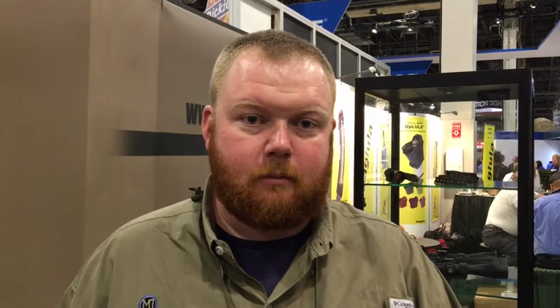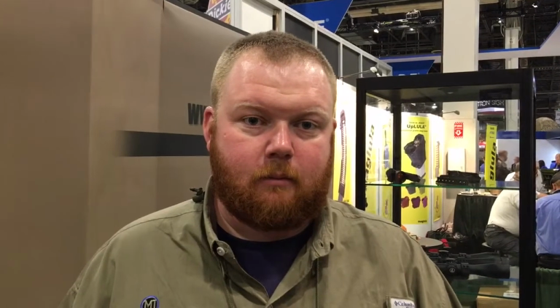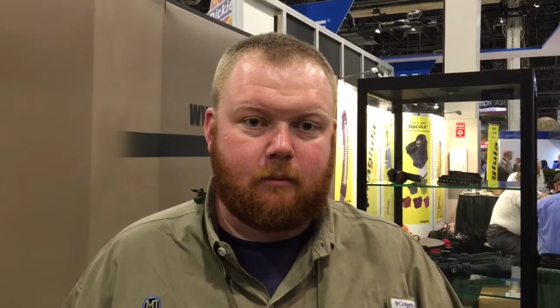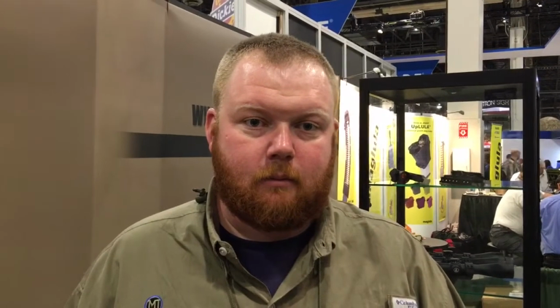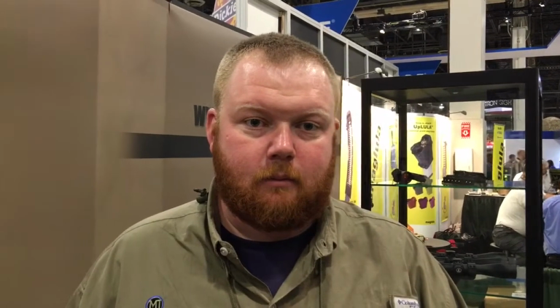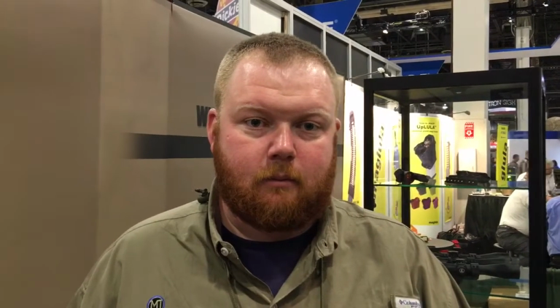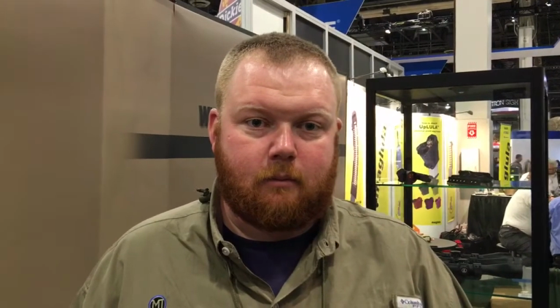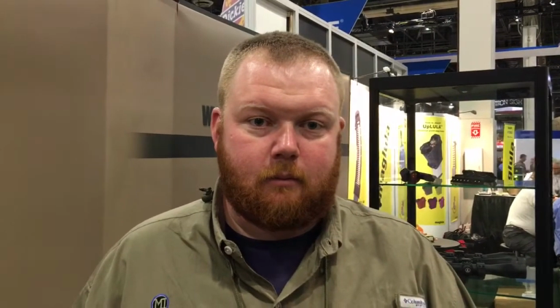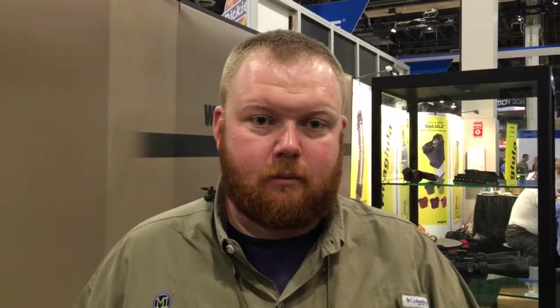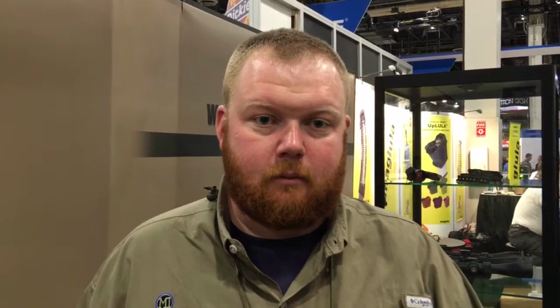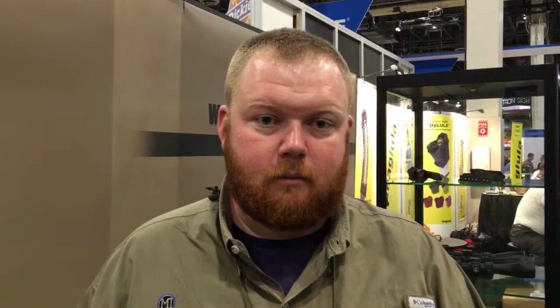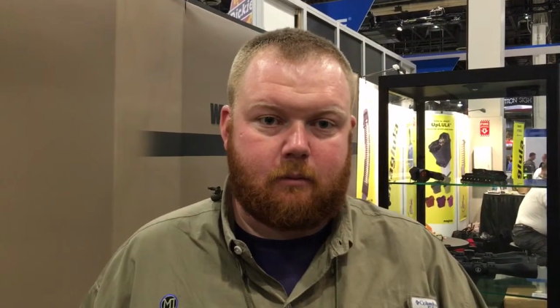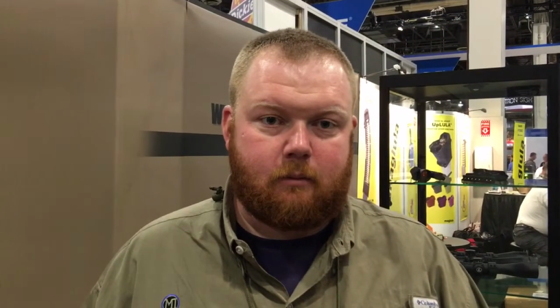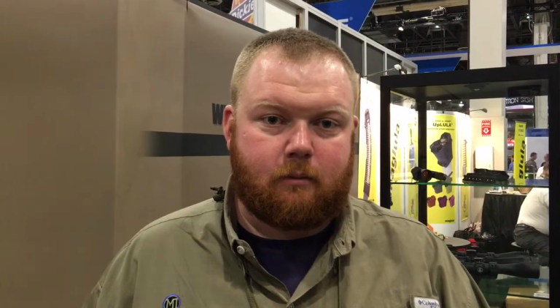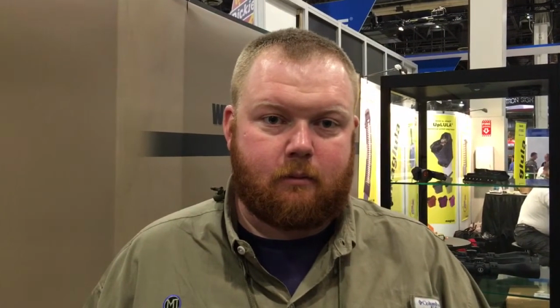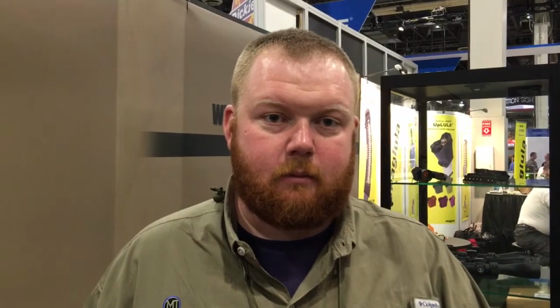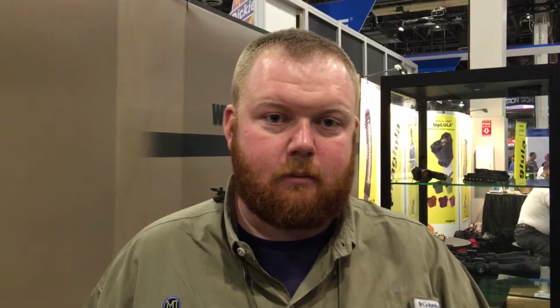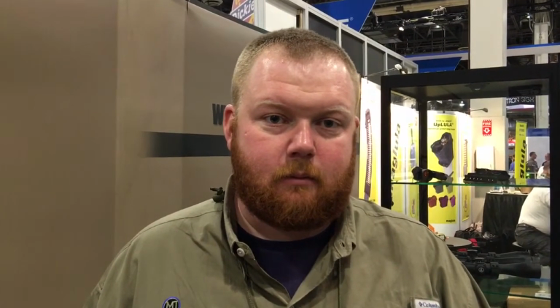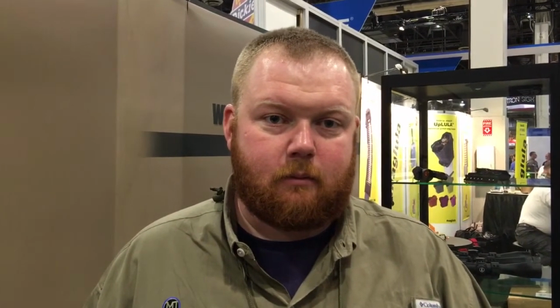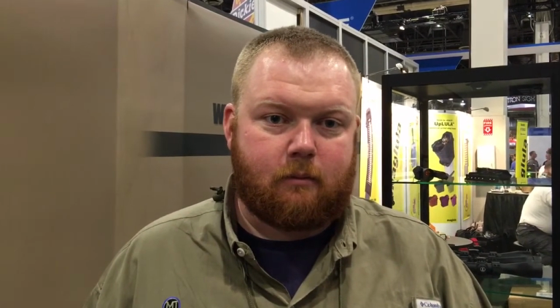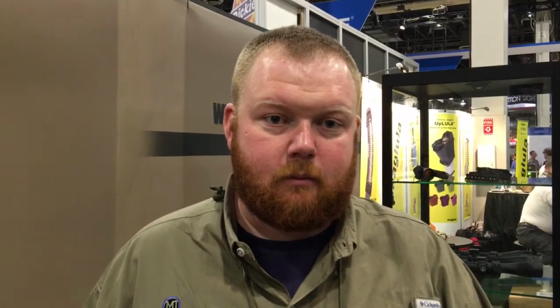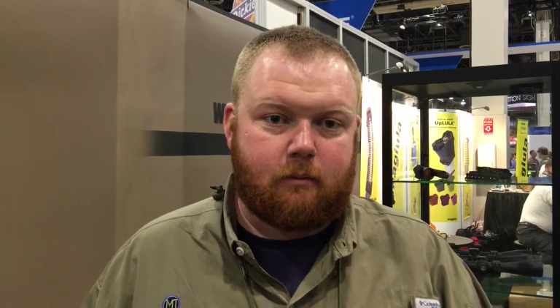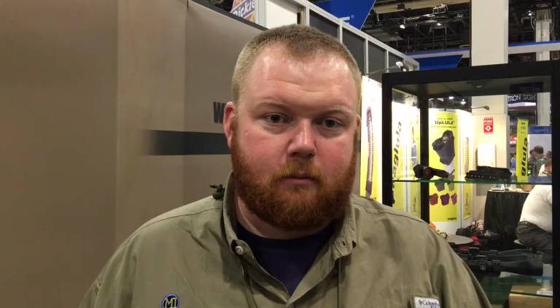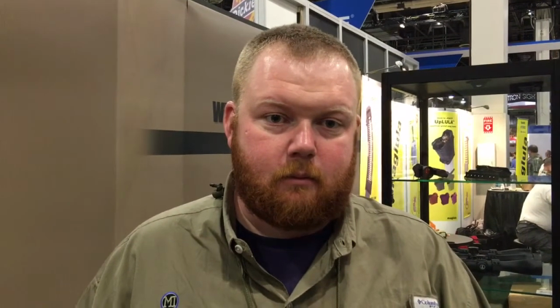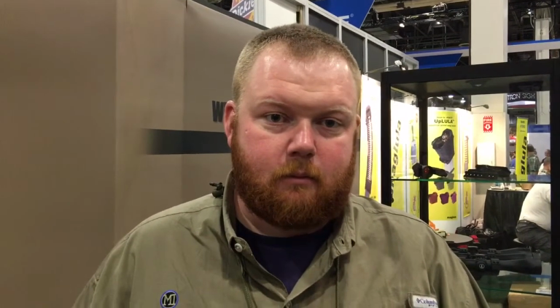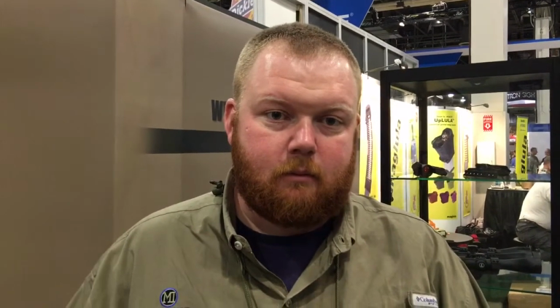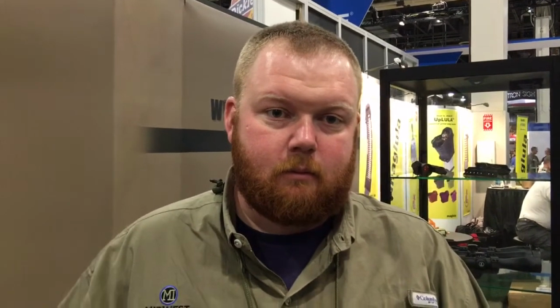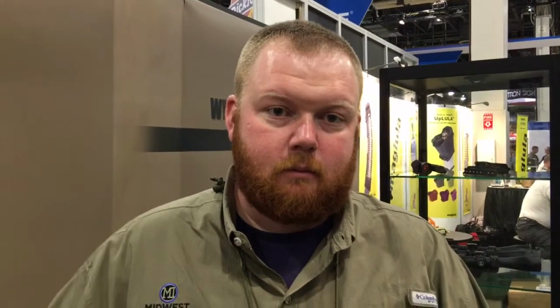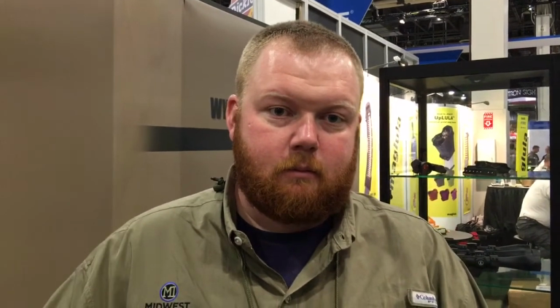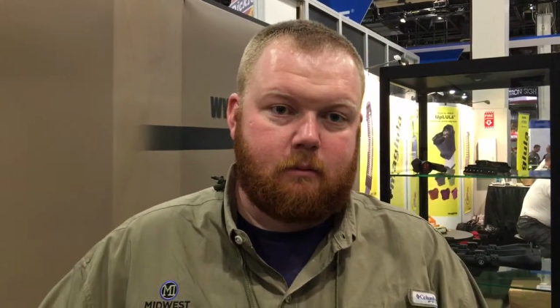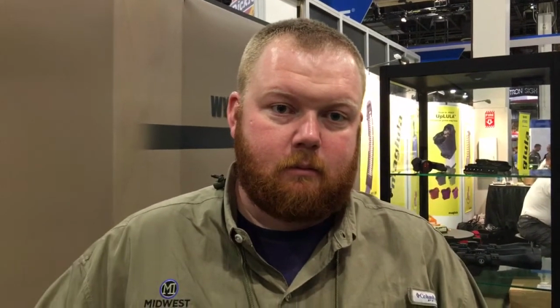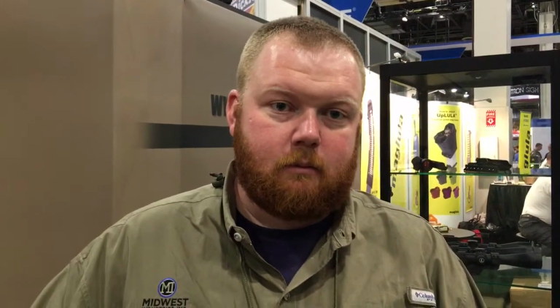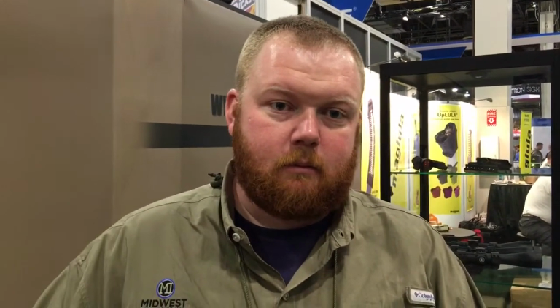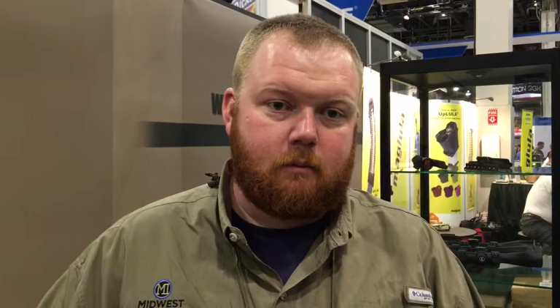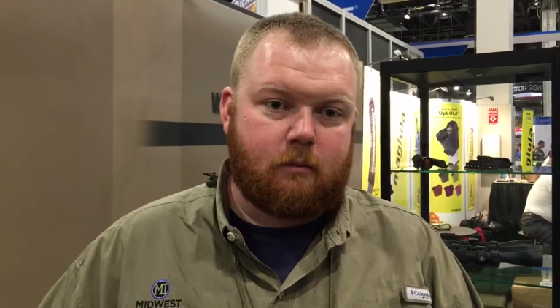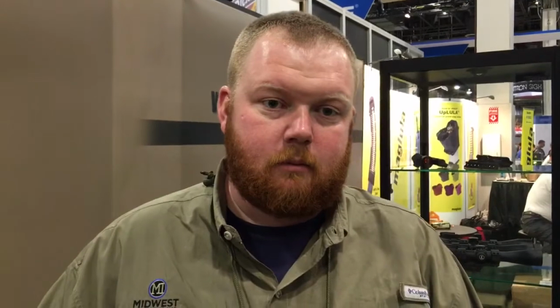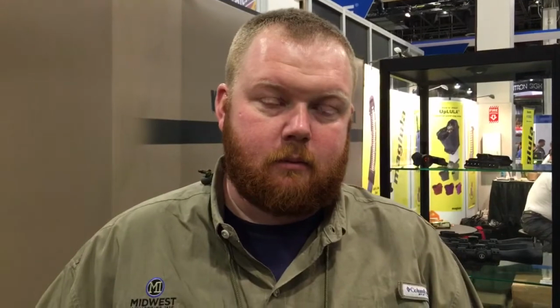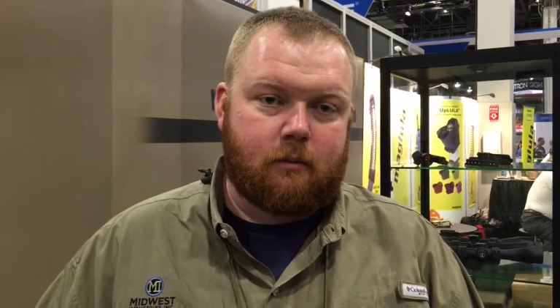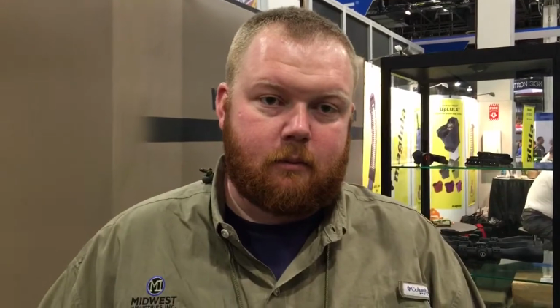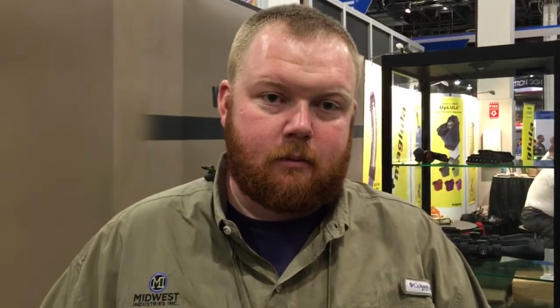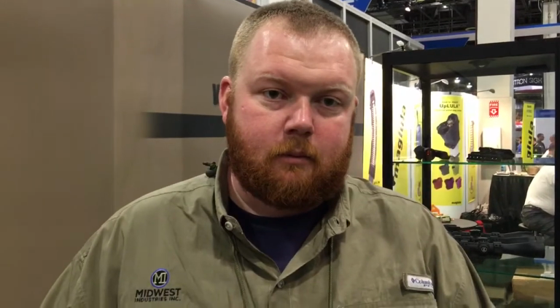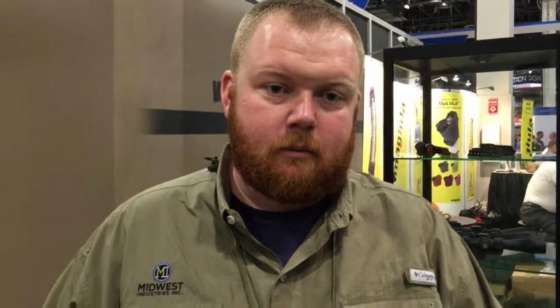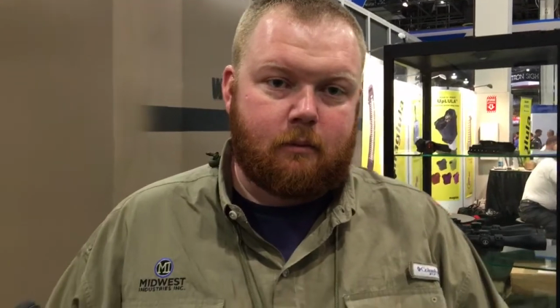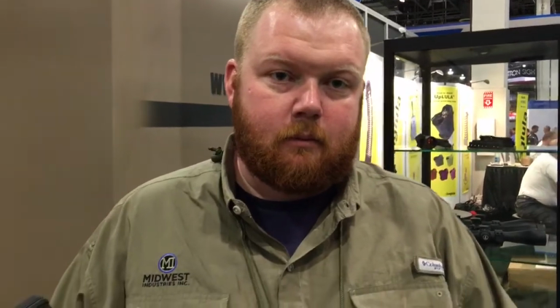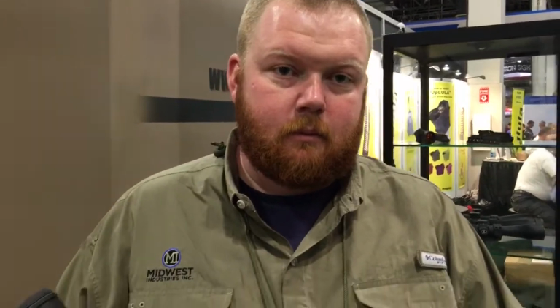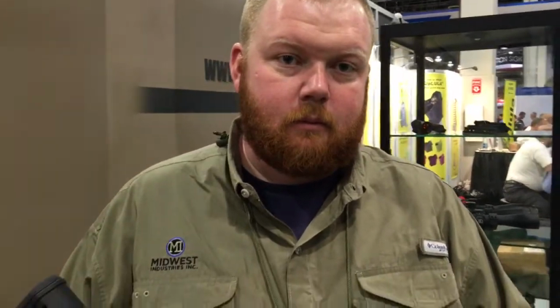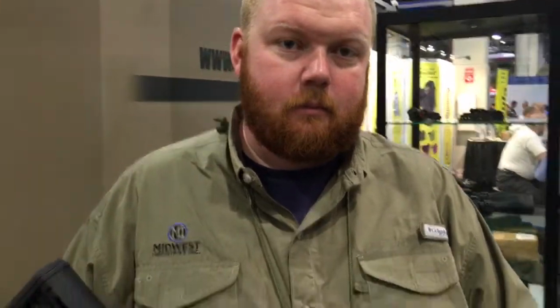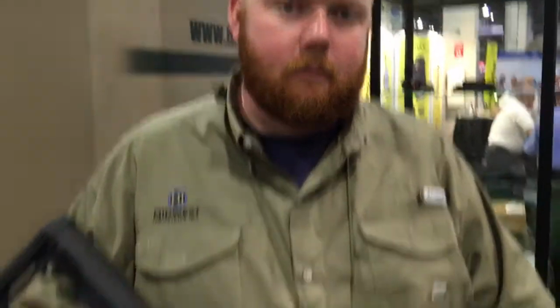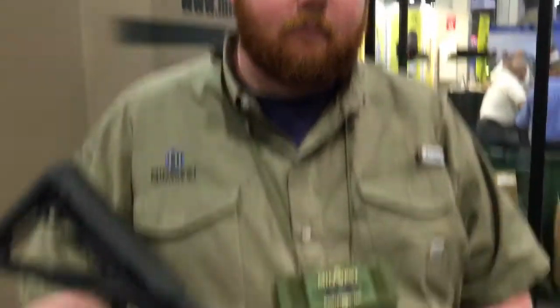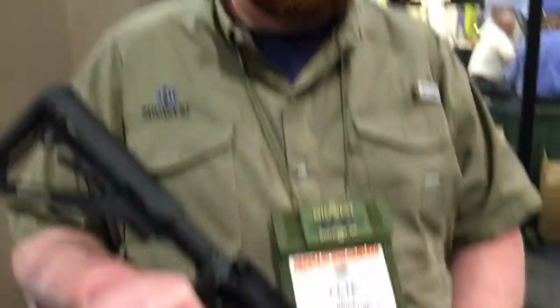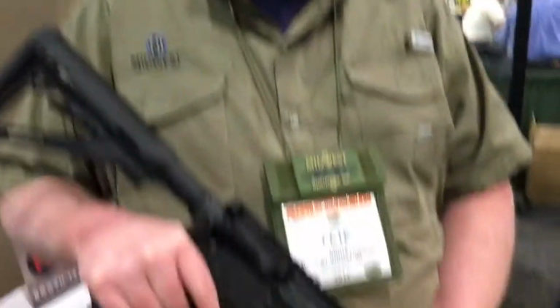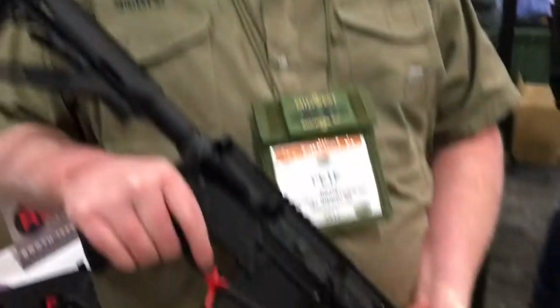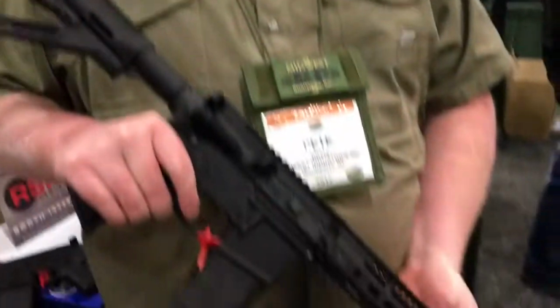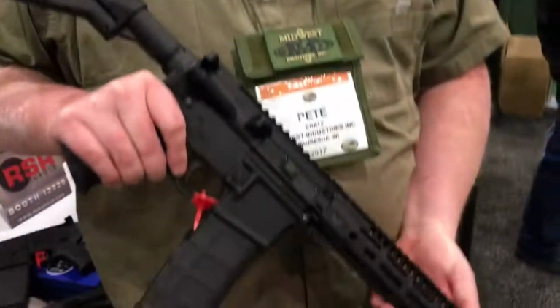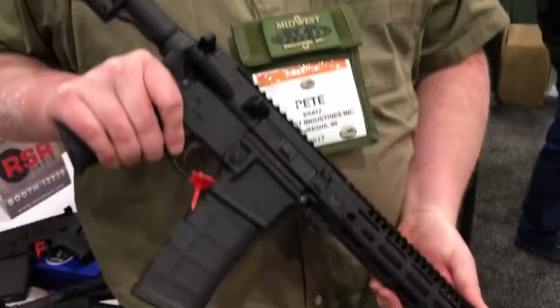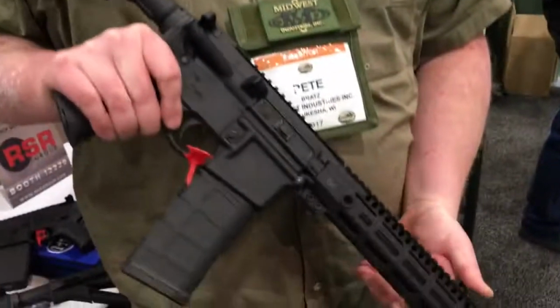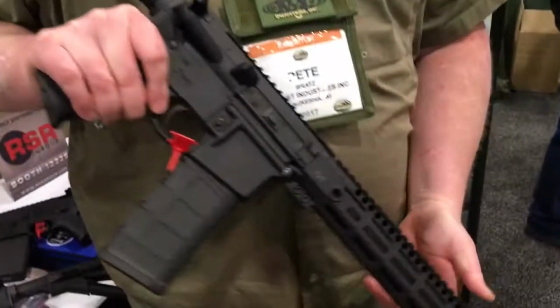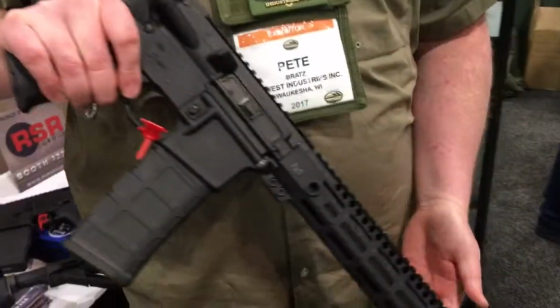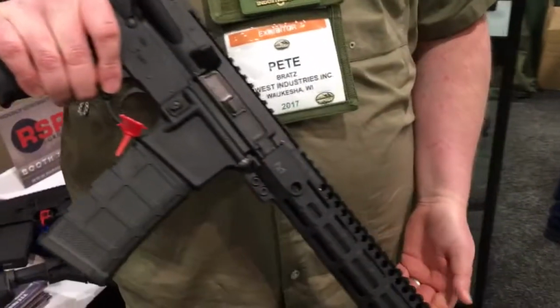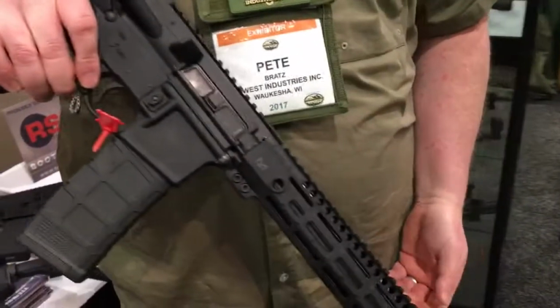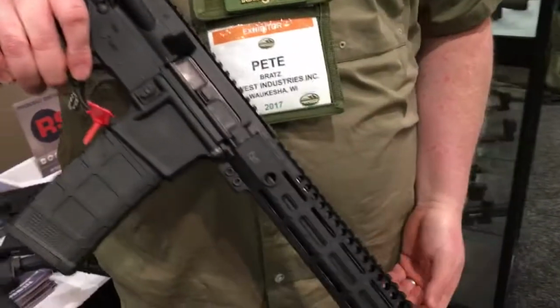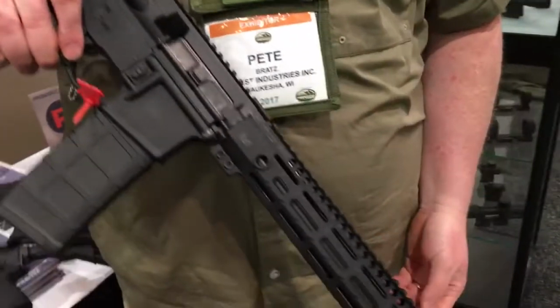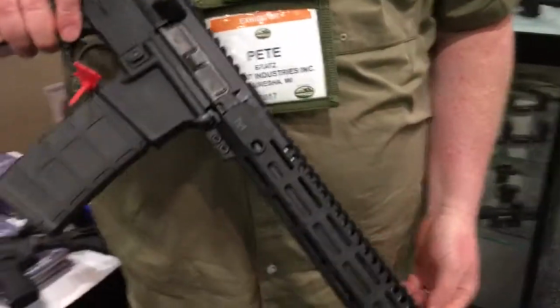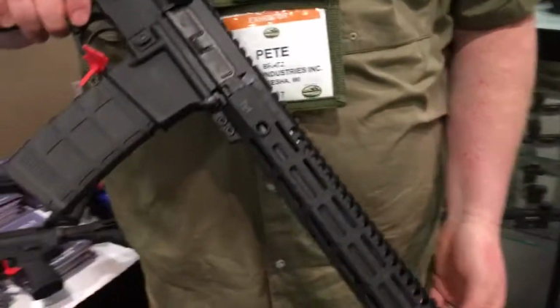Alright, you're watching DefenseReview.com. I'm here with Pete Bratz of Midwest Industries. They've got some new rail systems for ARs — so what are we looking at here?